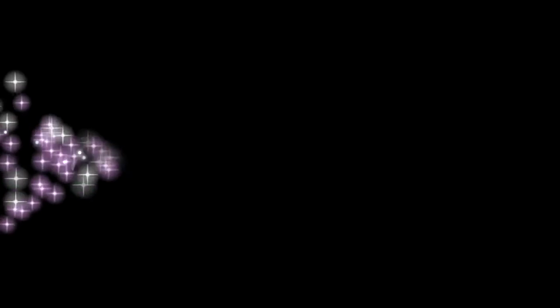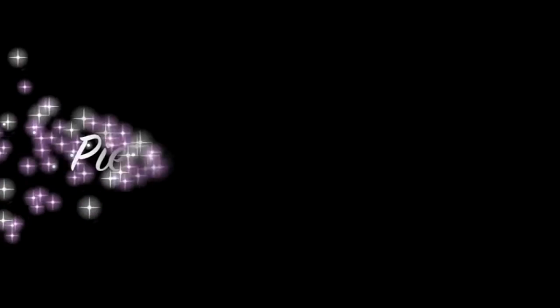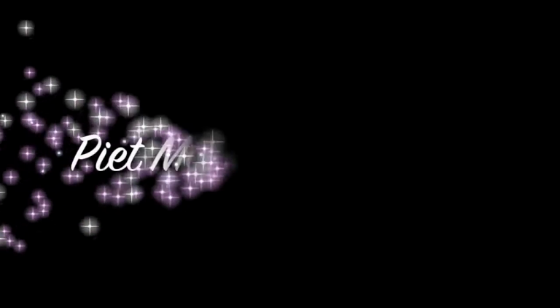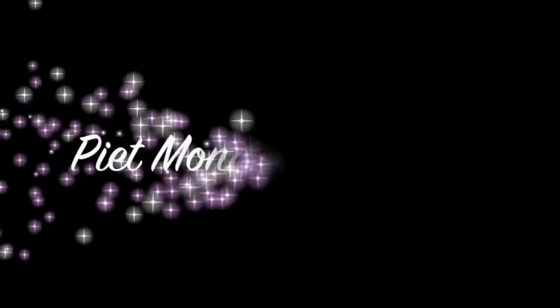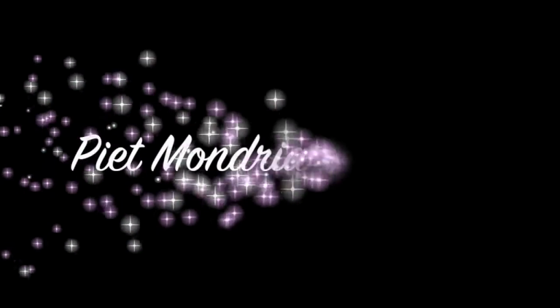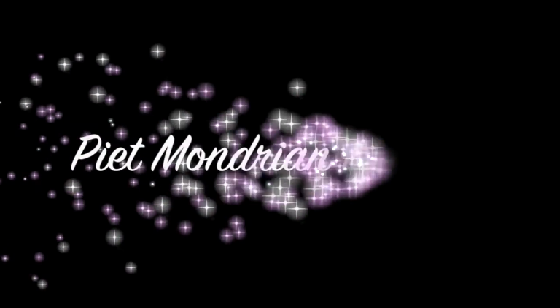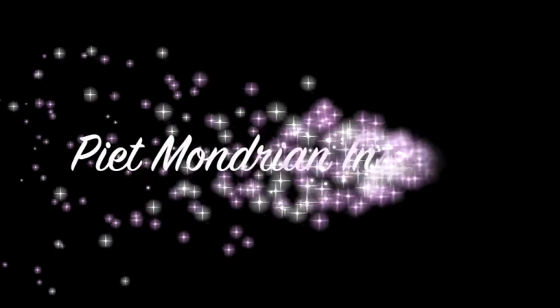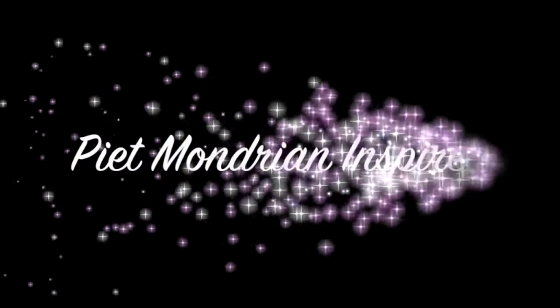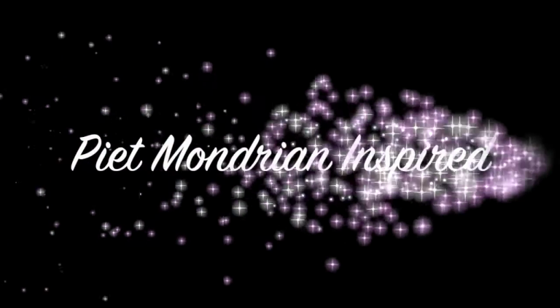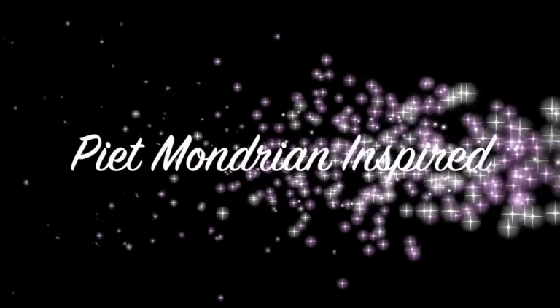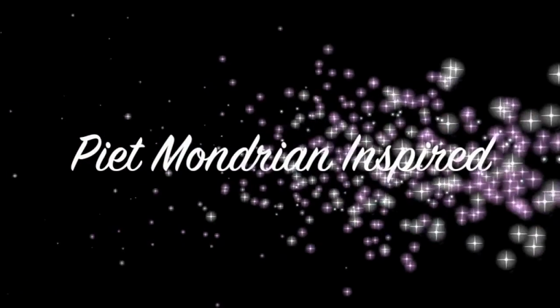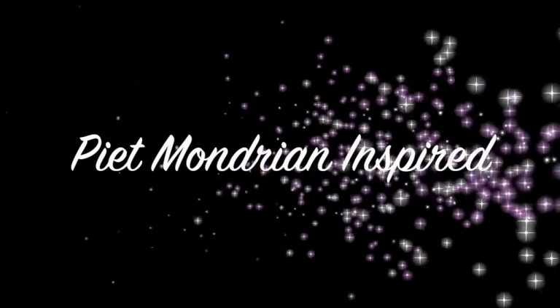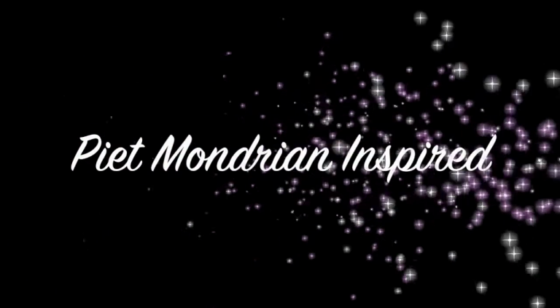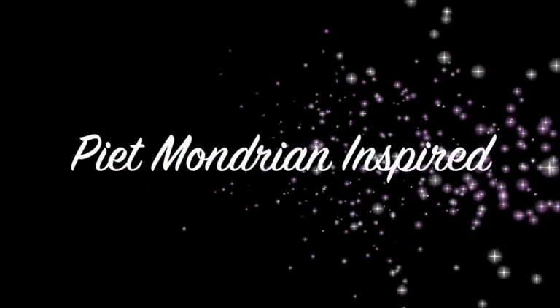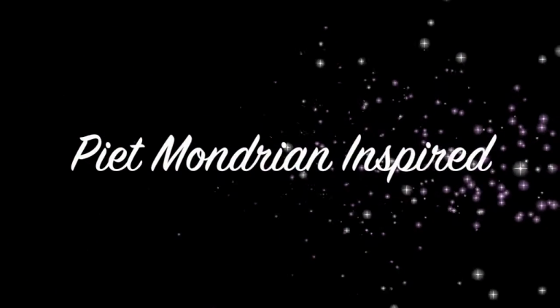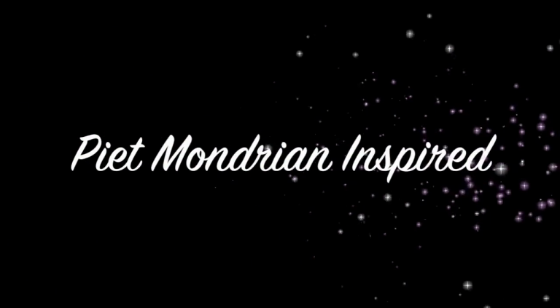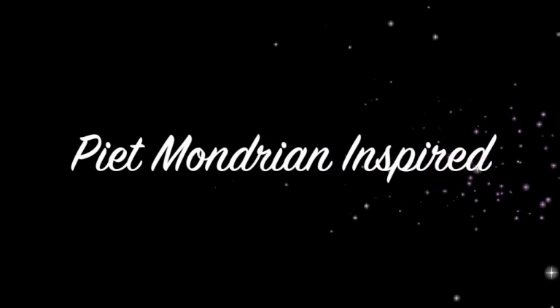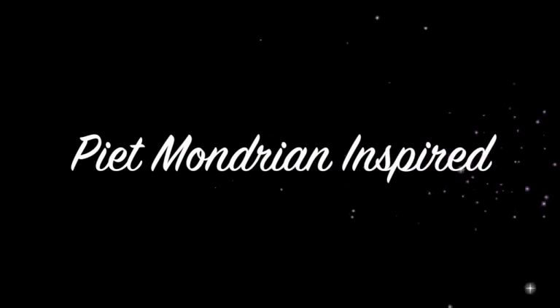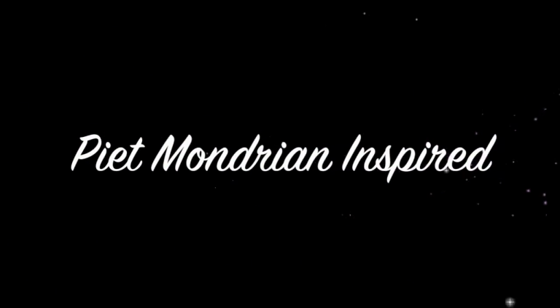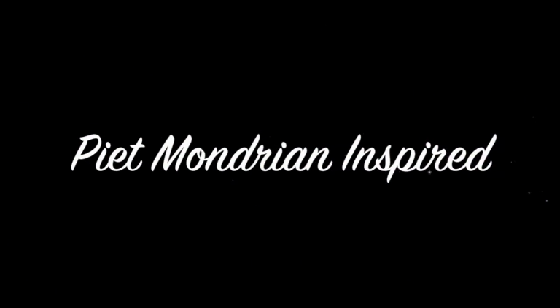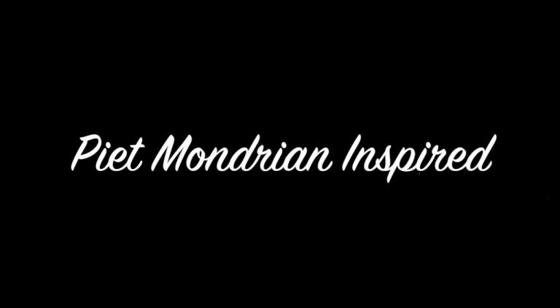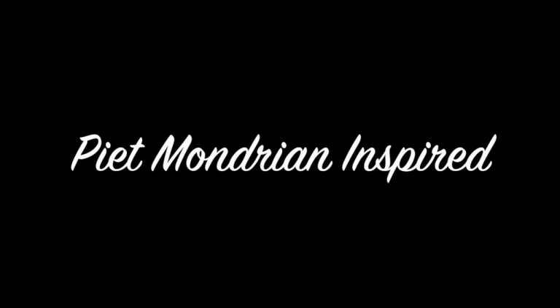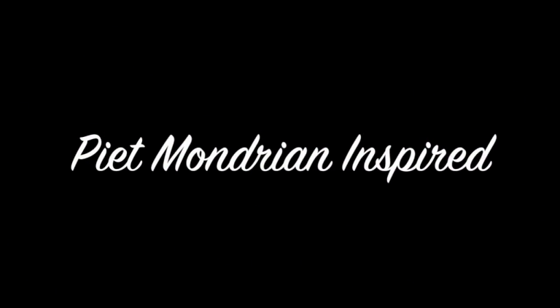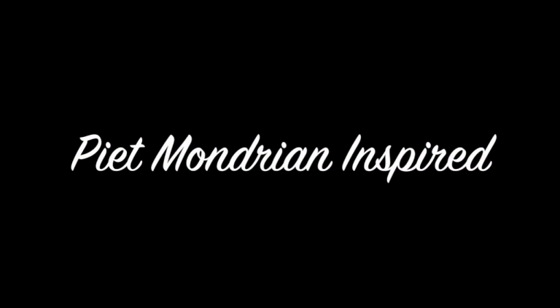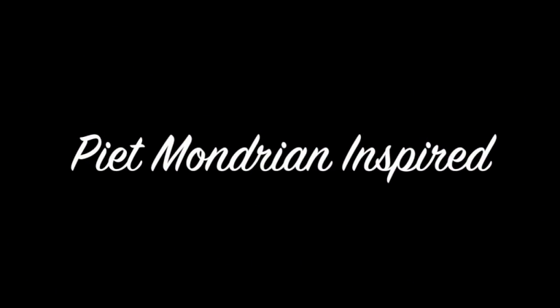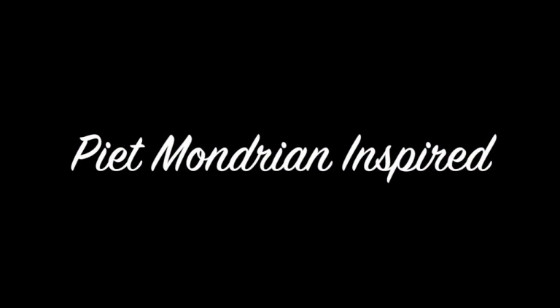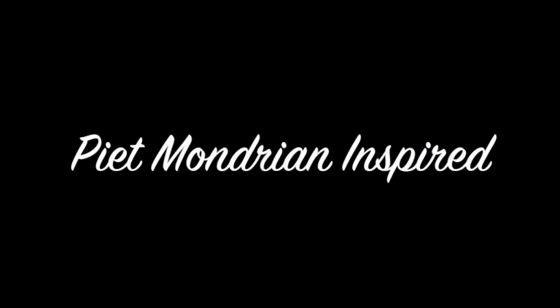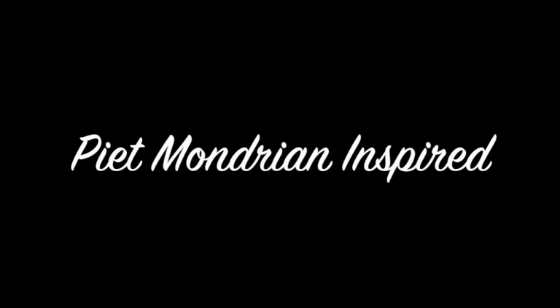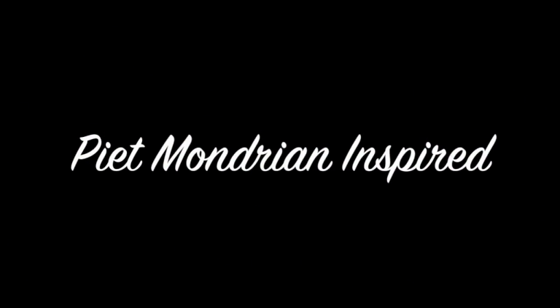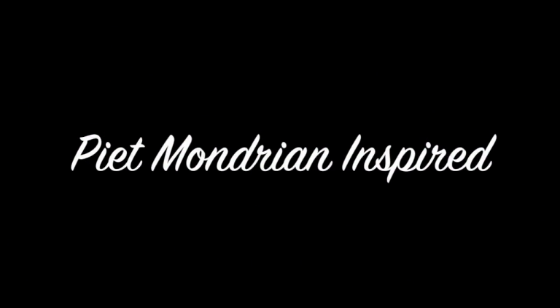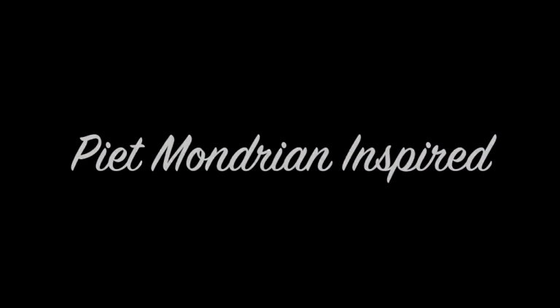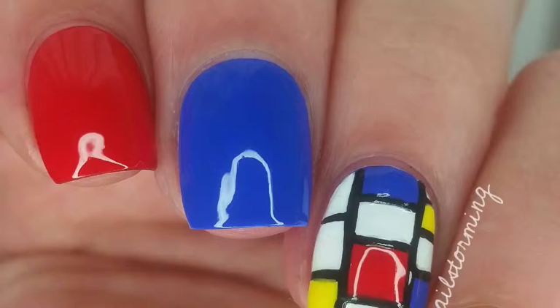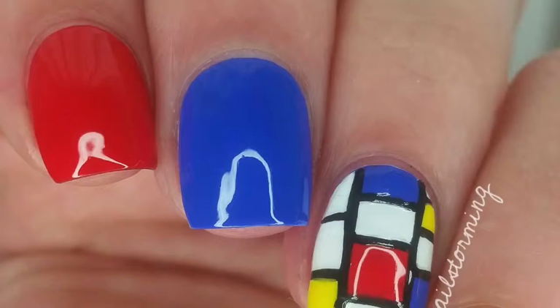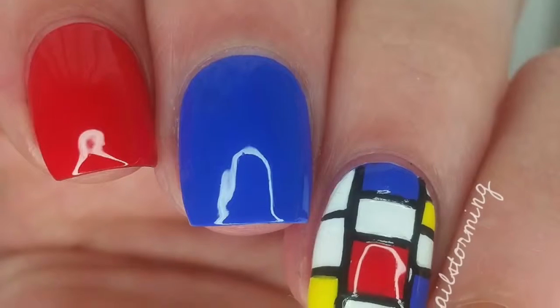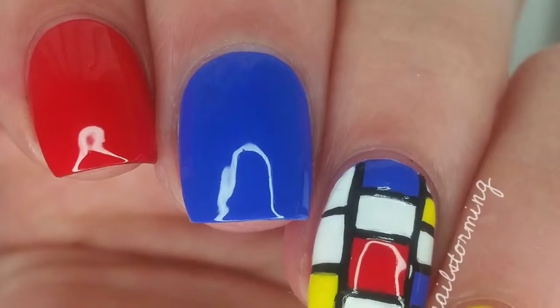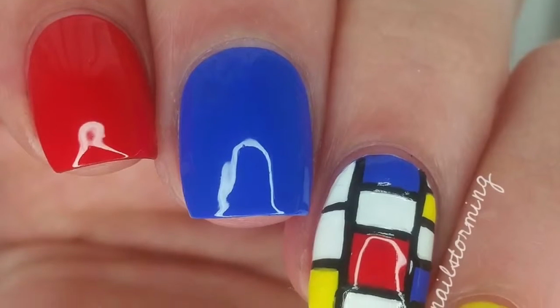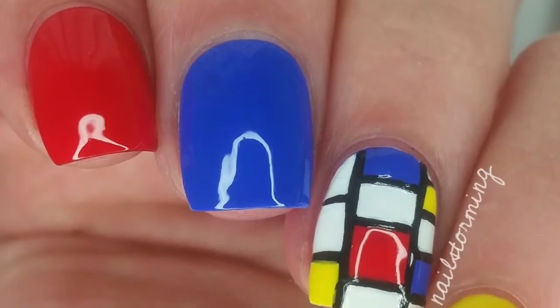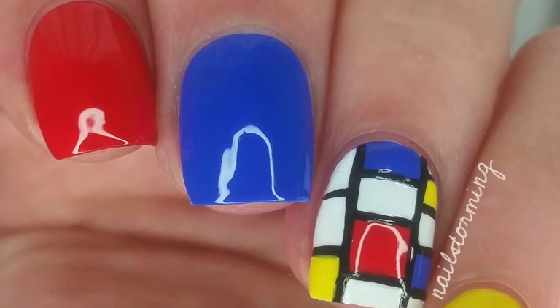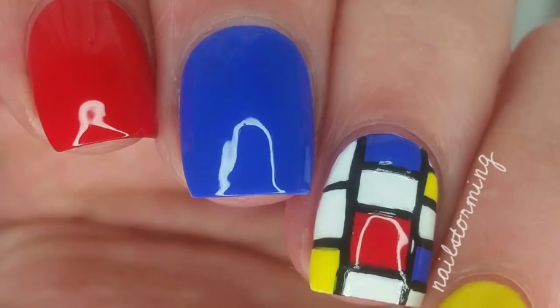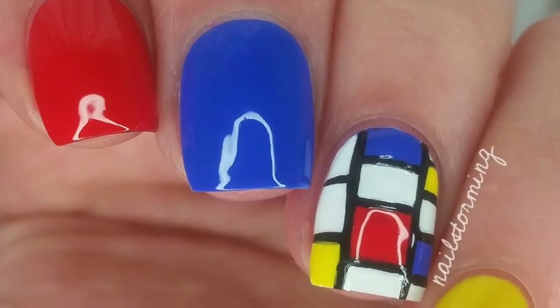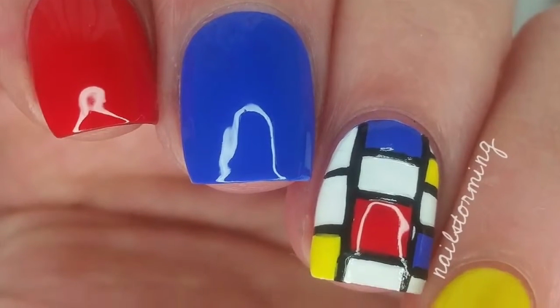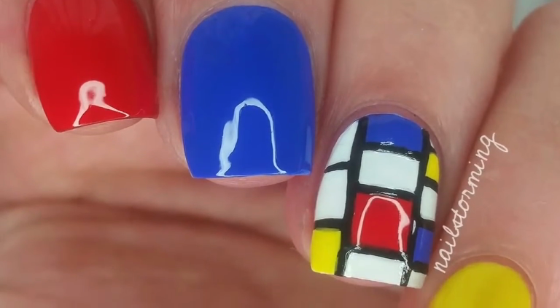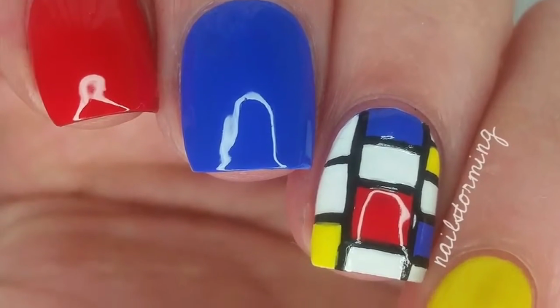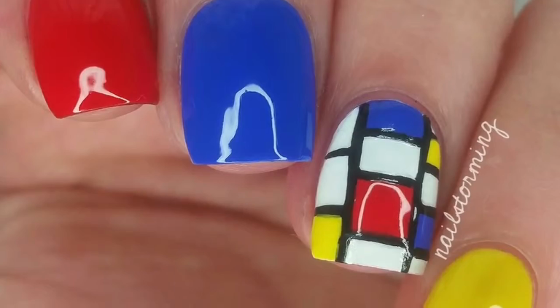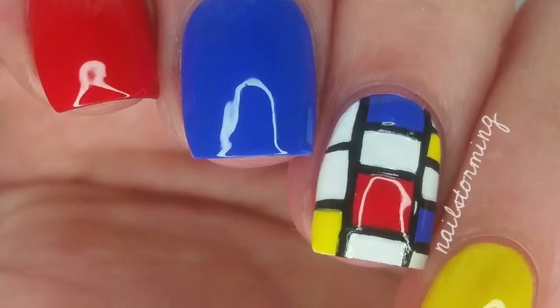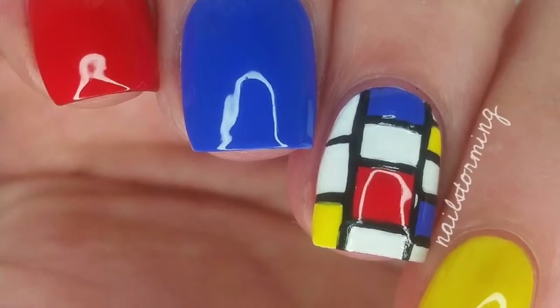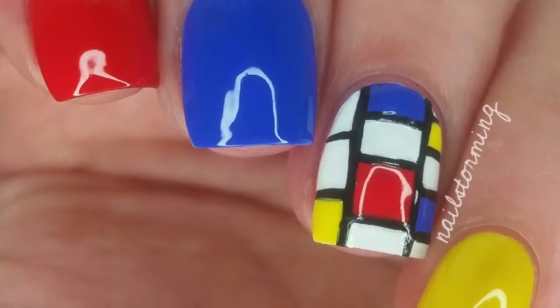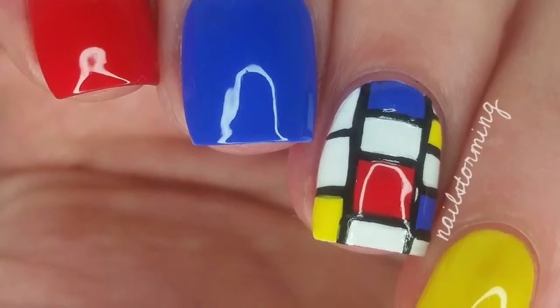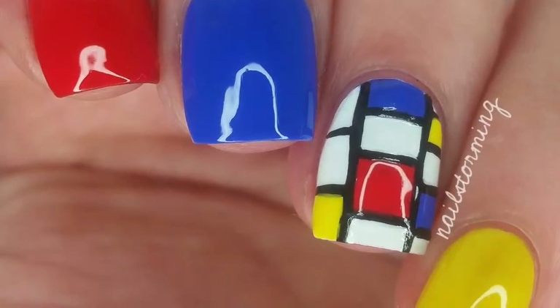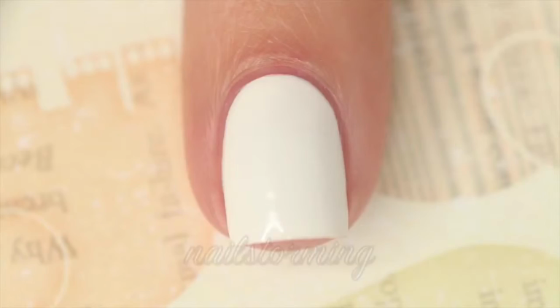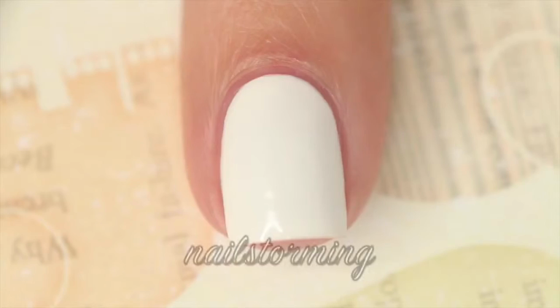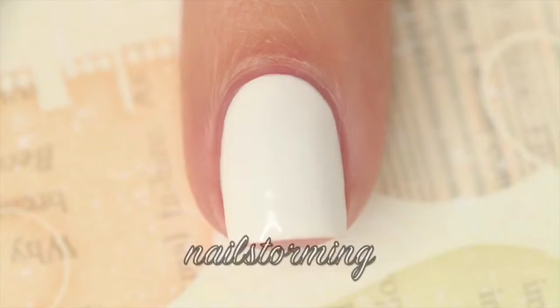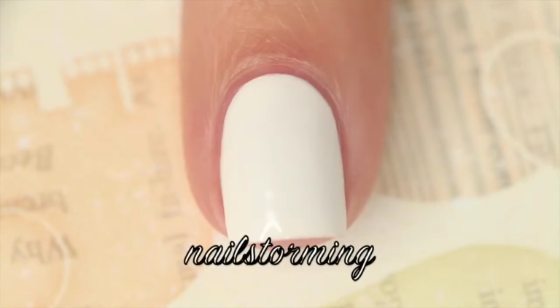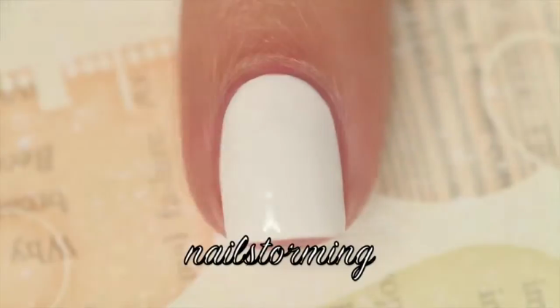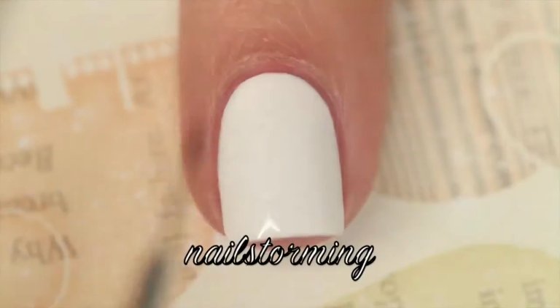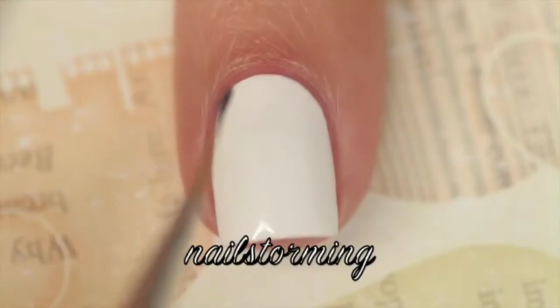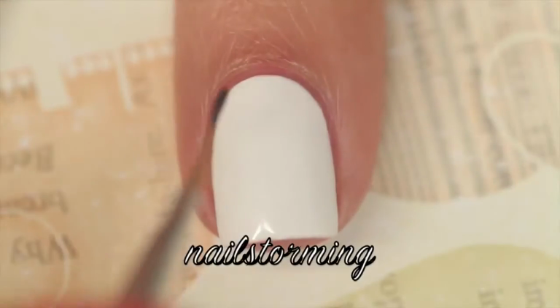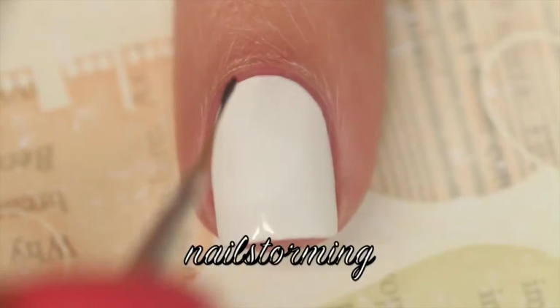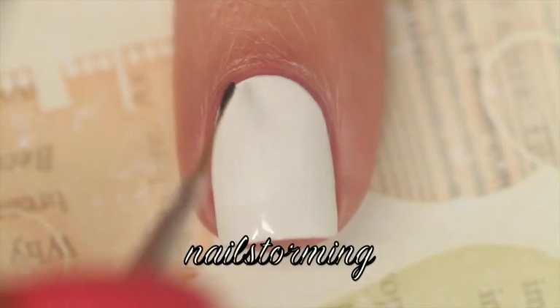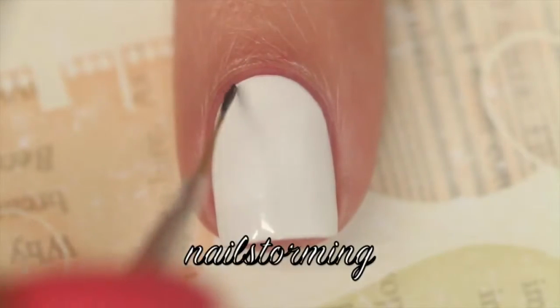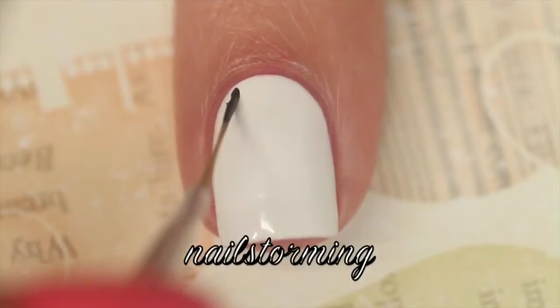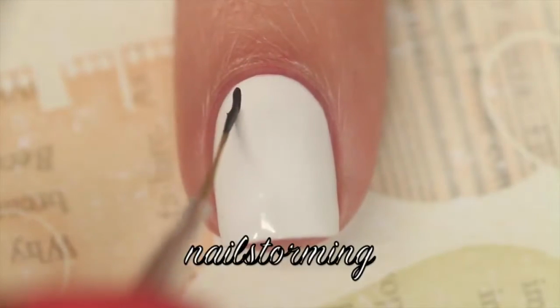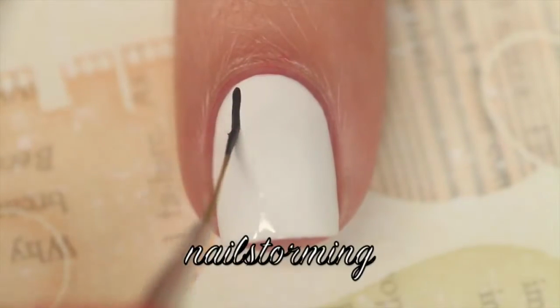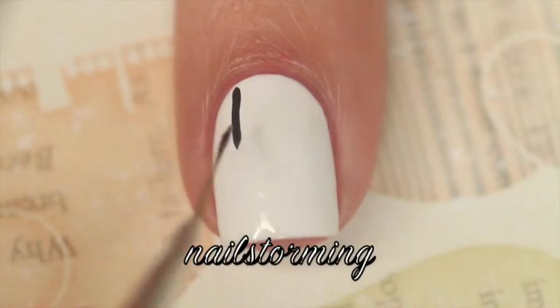Hey guys! Today we're going to do a Mondrian inspired design. The base color that I'm using for my accent nail is Alpine Snow by OPI.